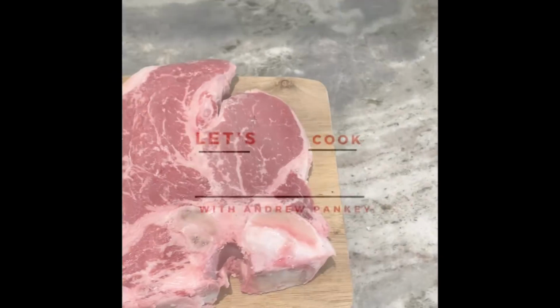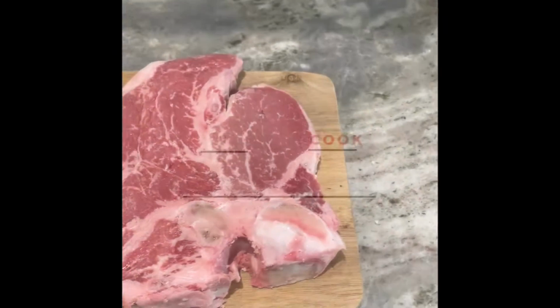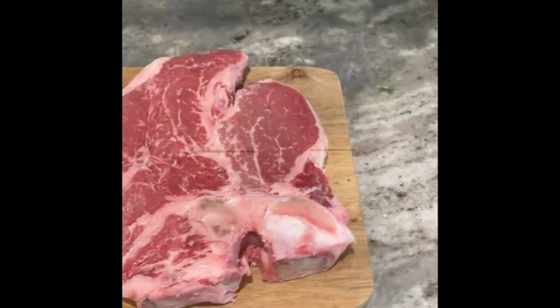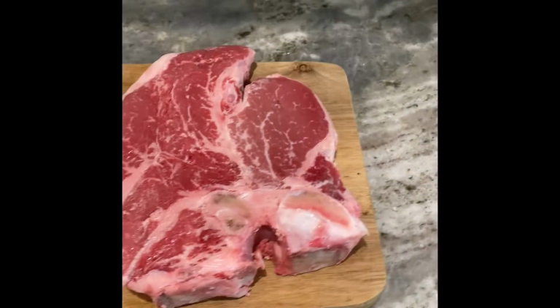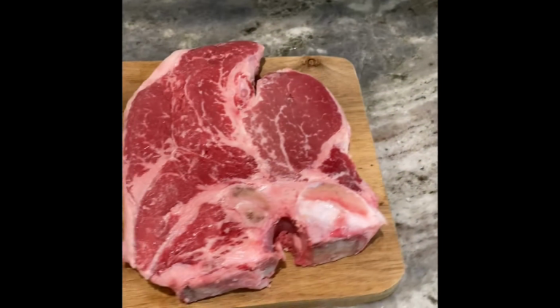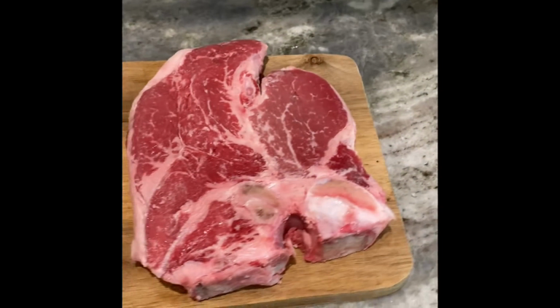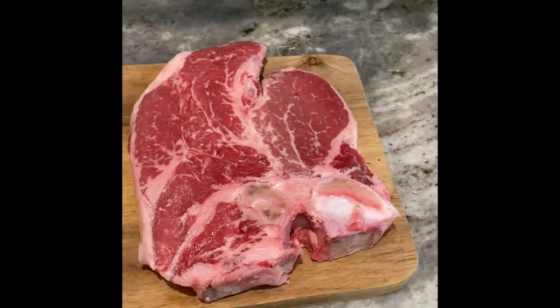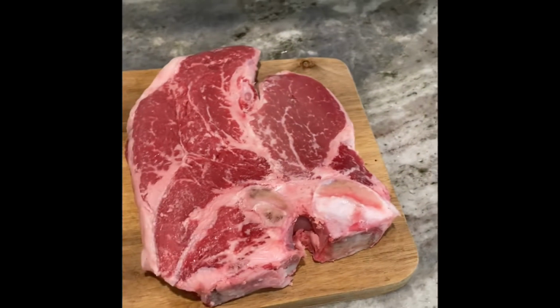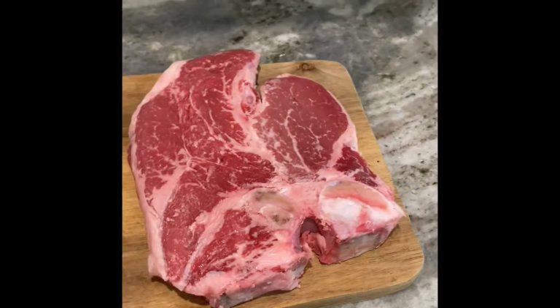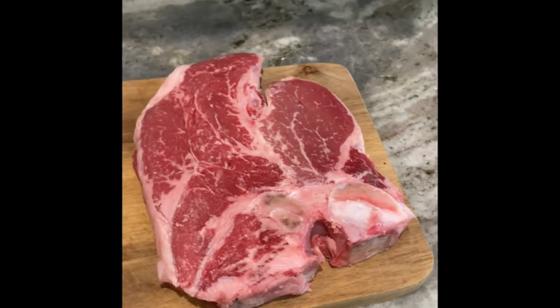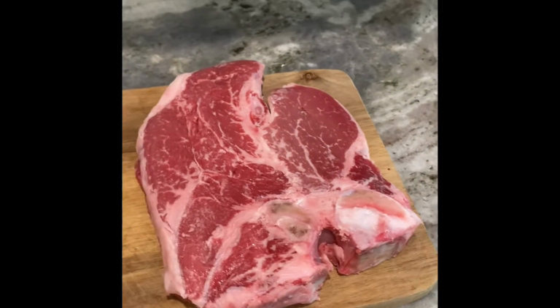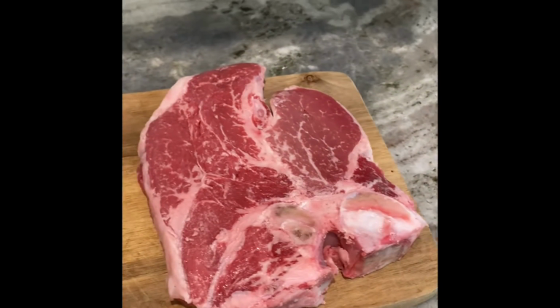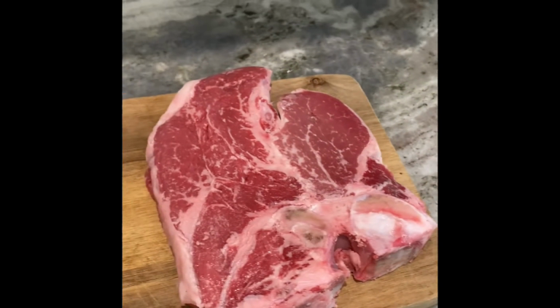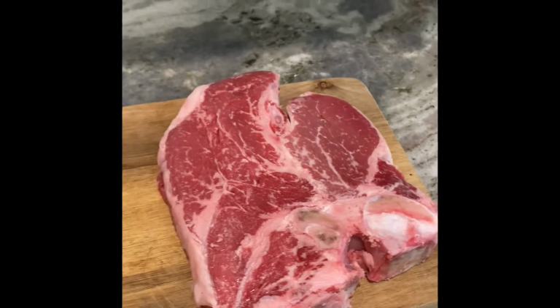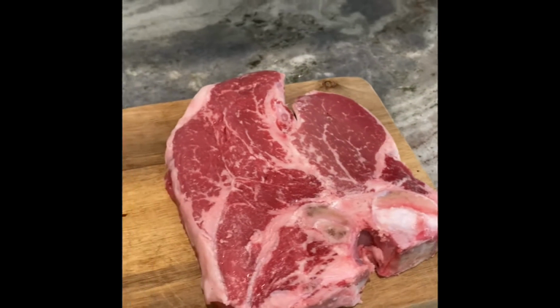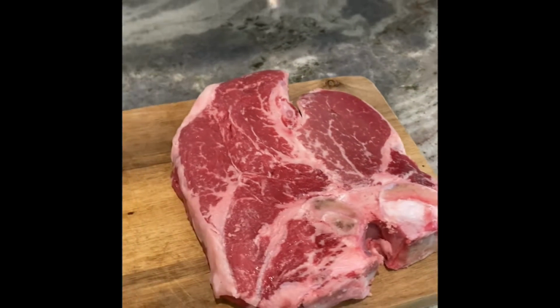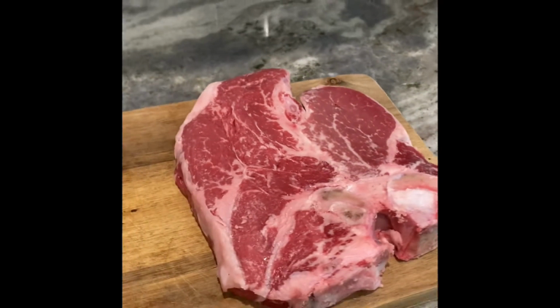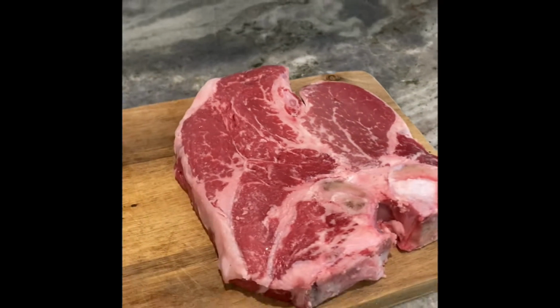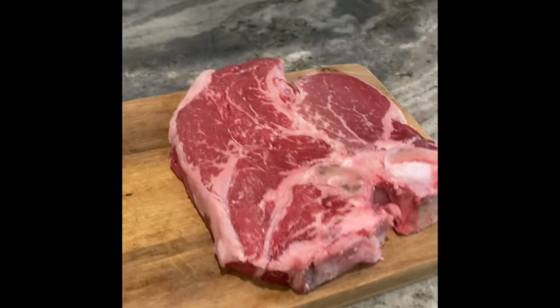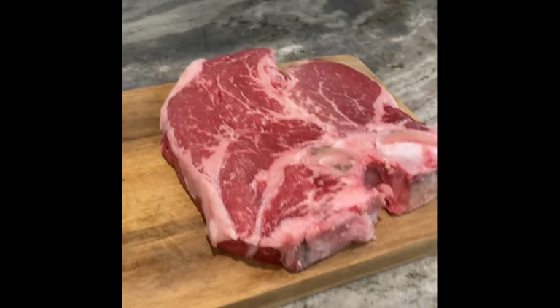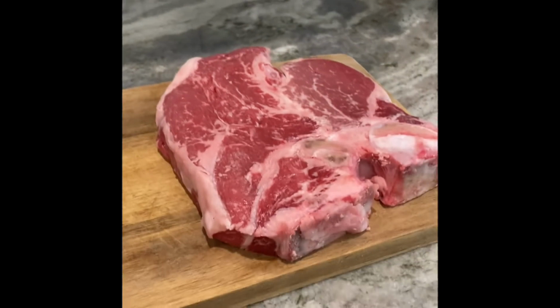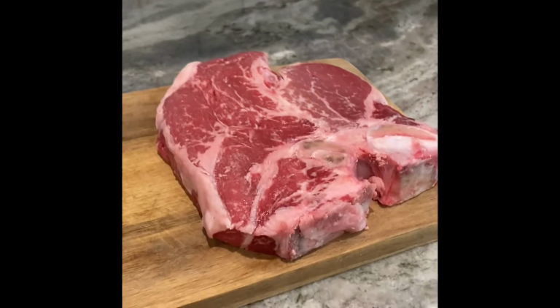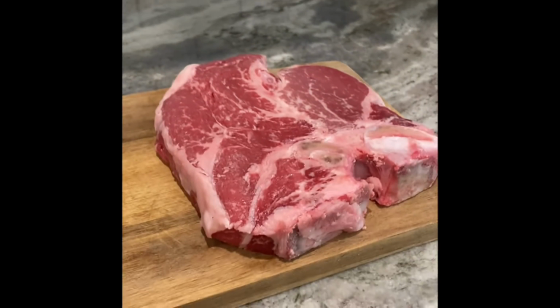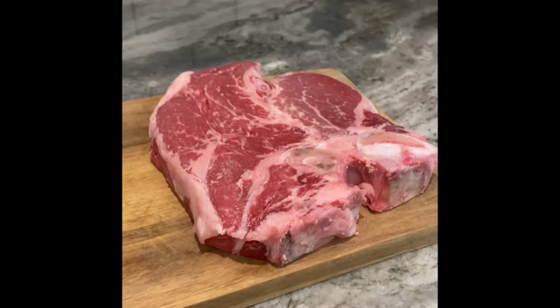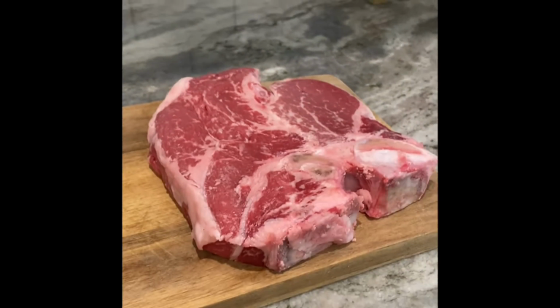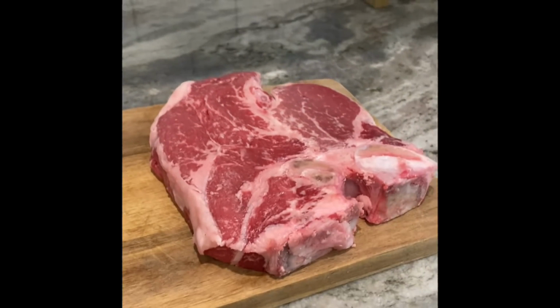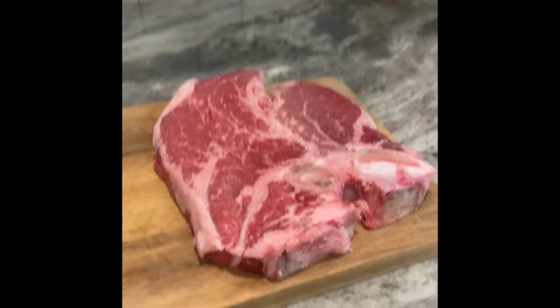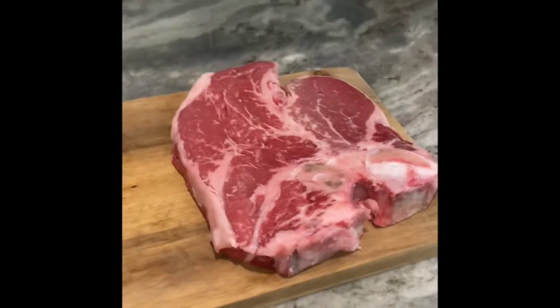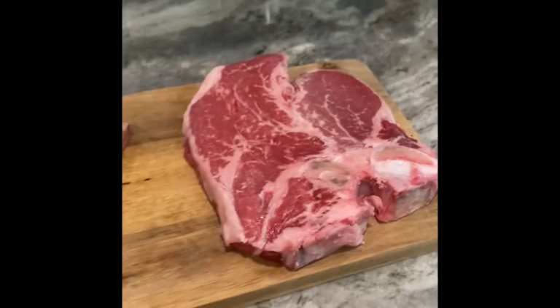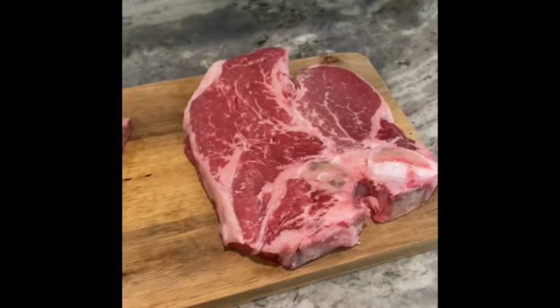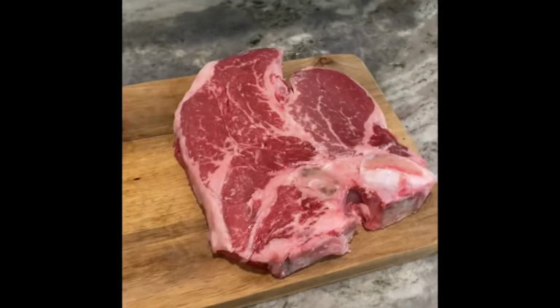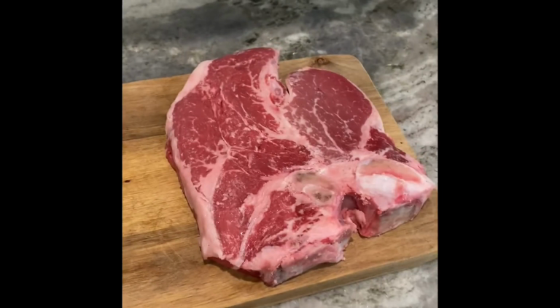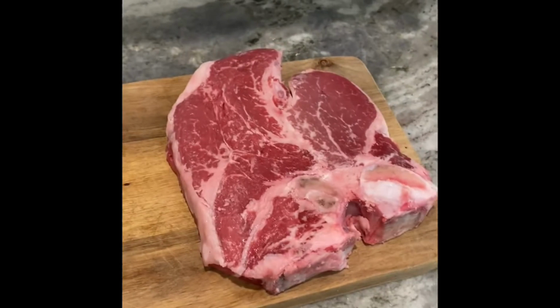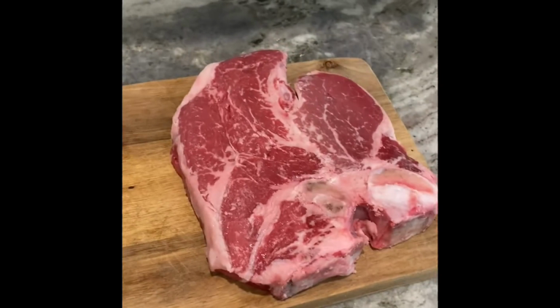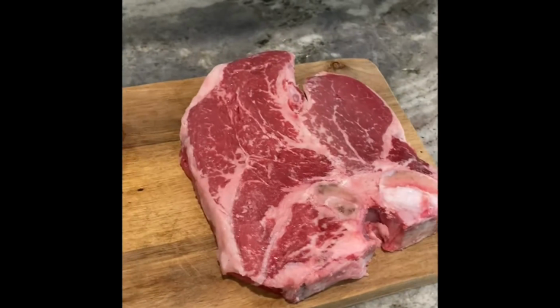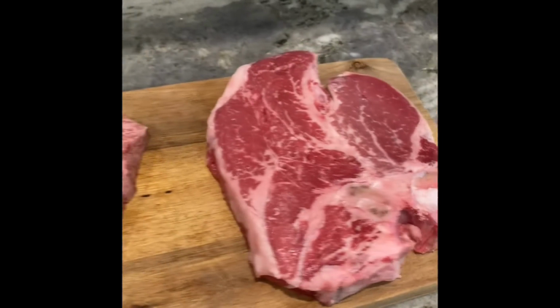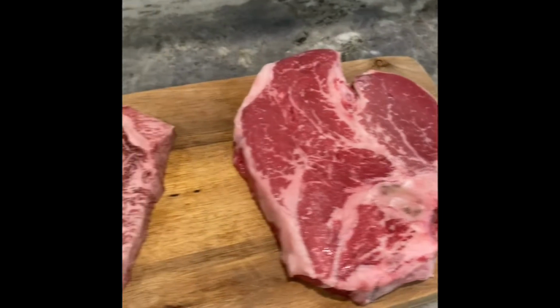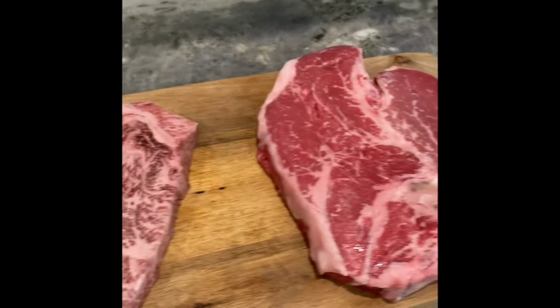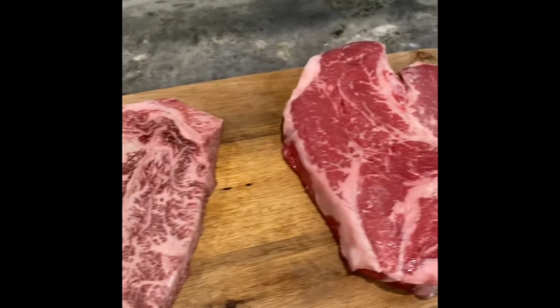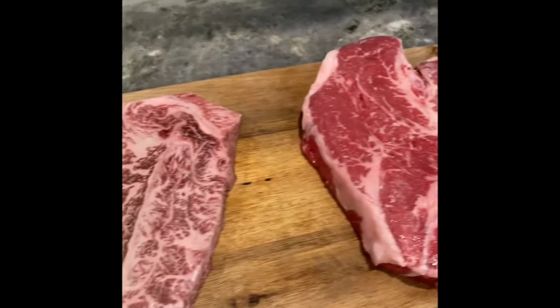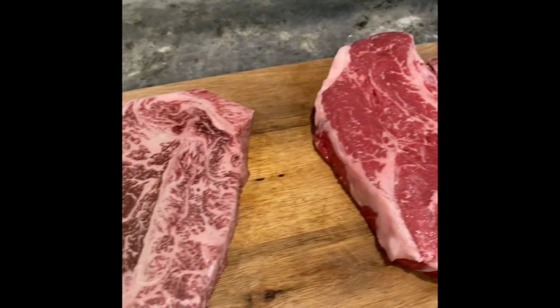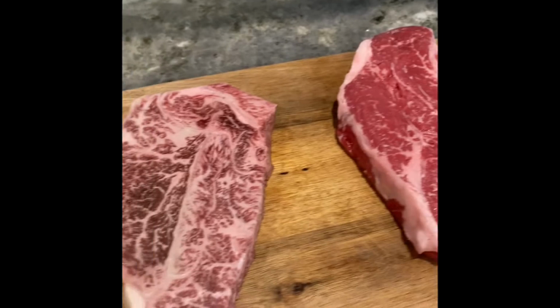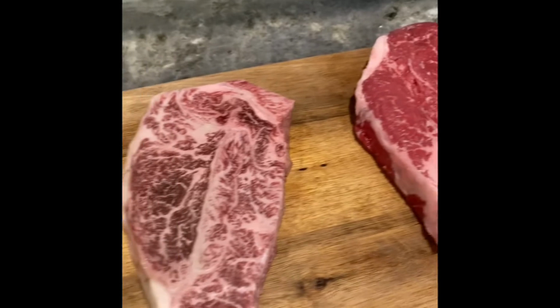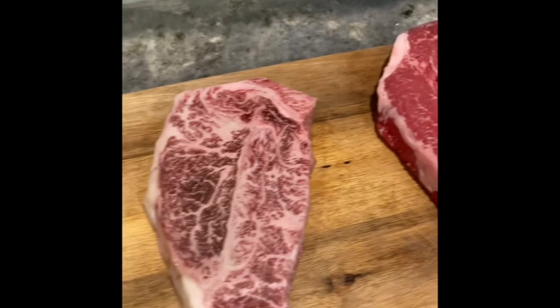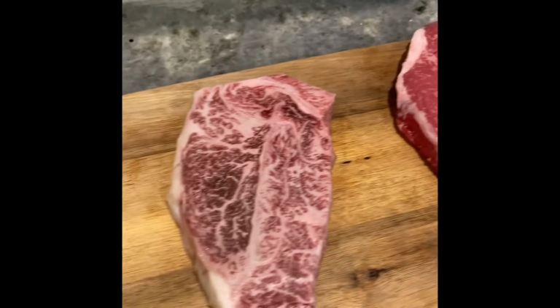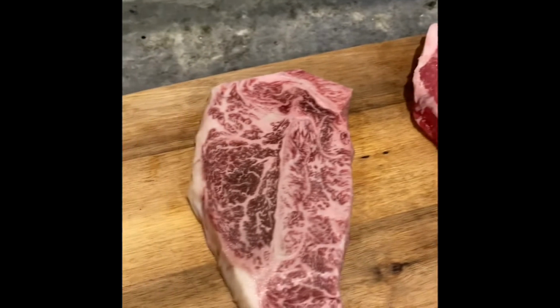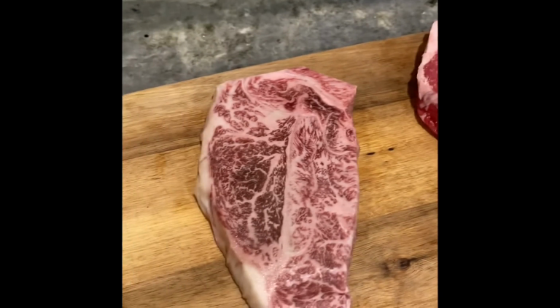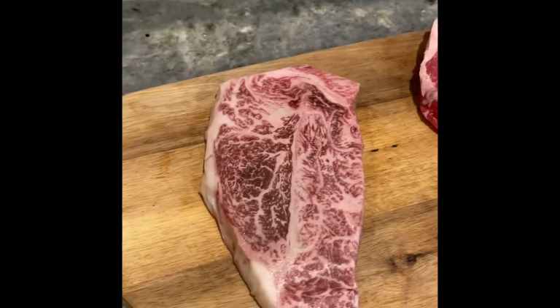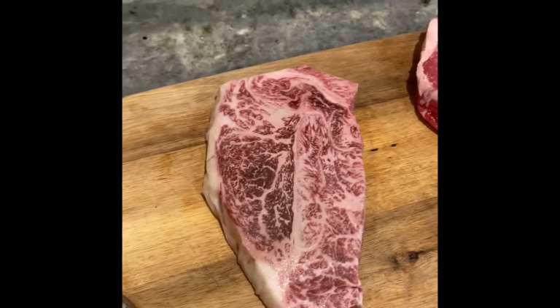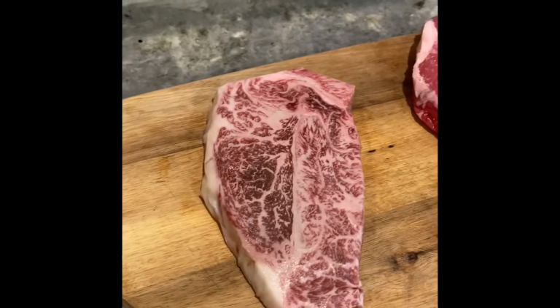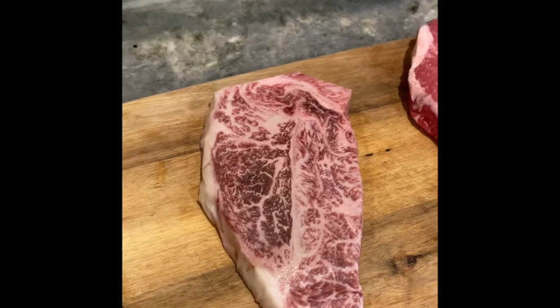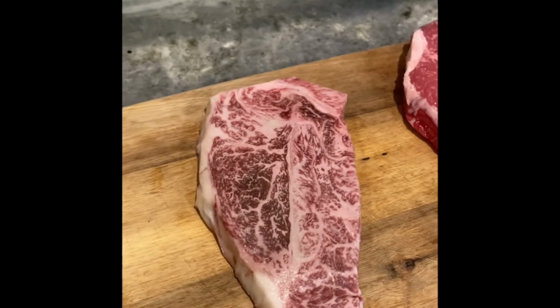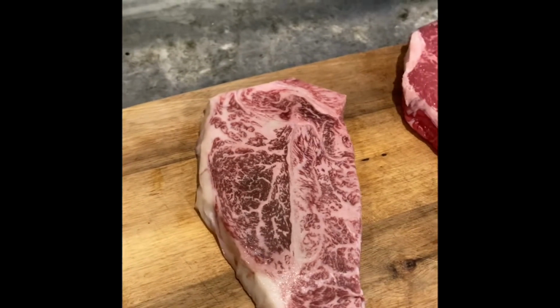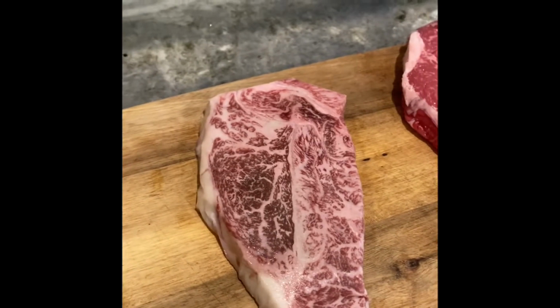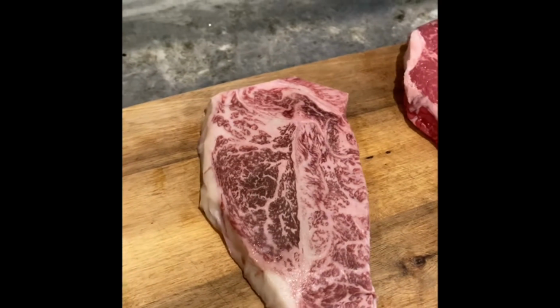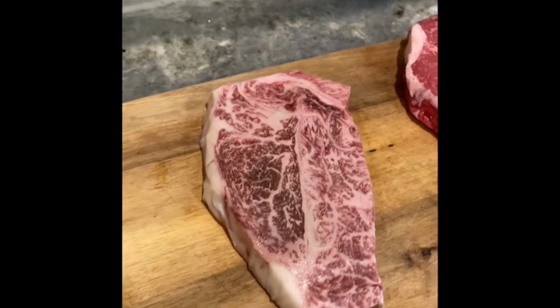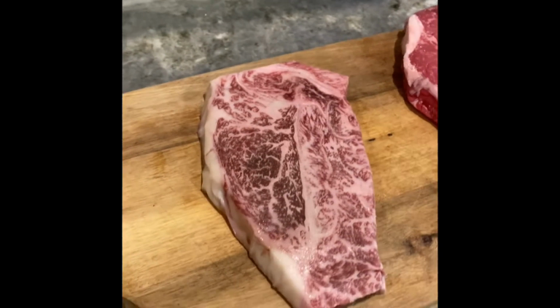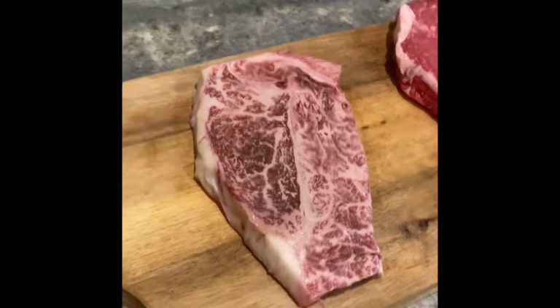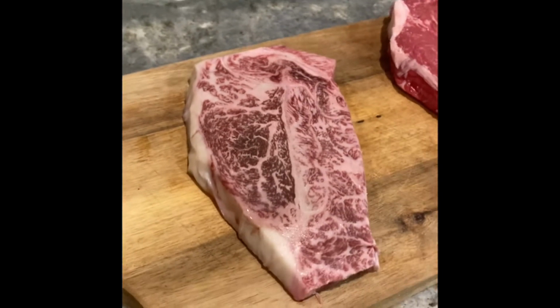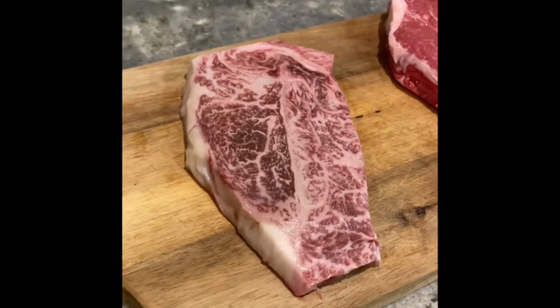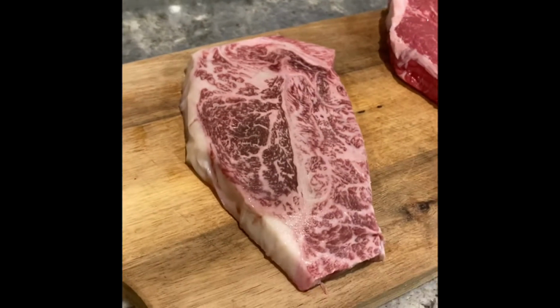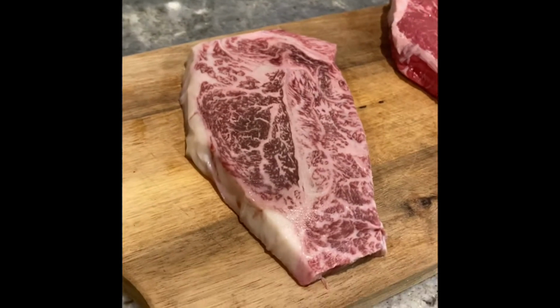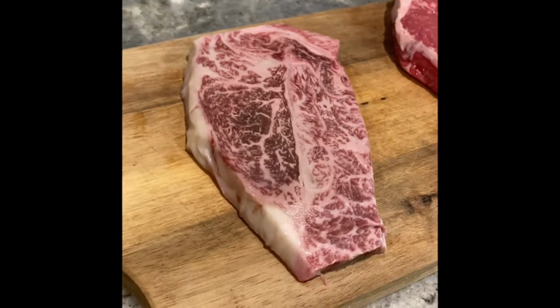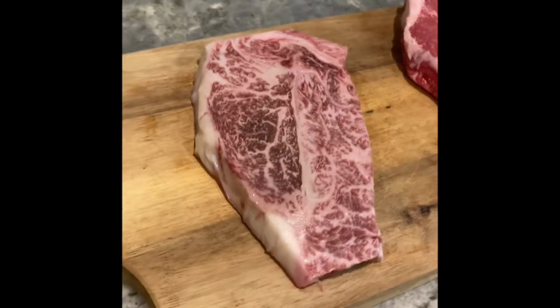Here's the T-bone. You can tell it looks pretty good. It's good and thick, but take a look here — big difference in the marble.